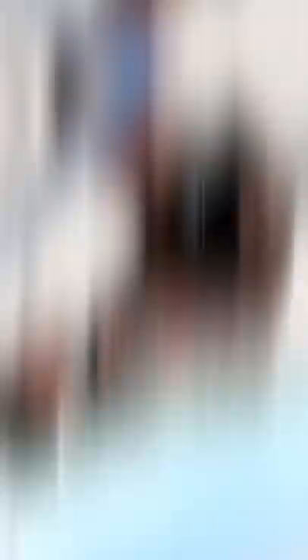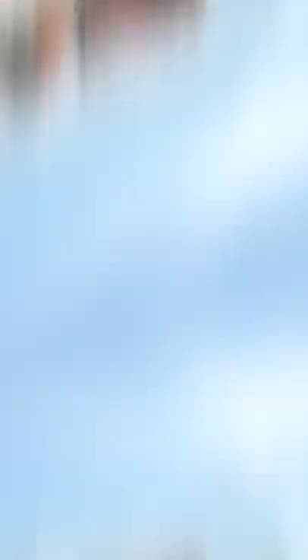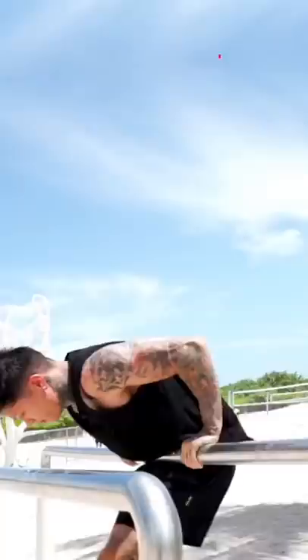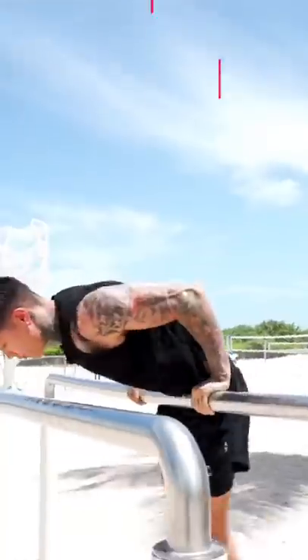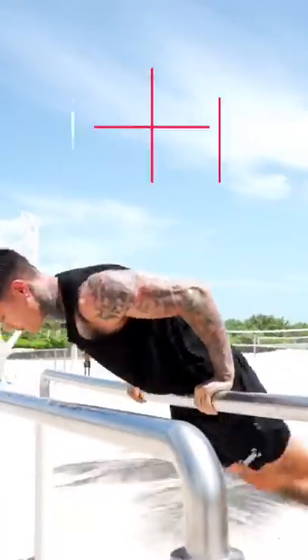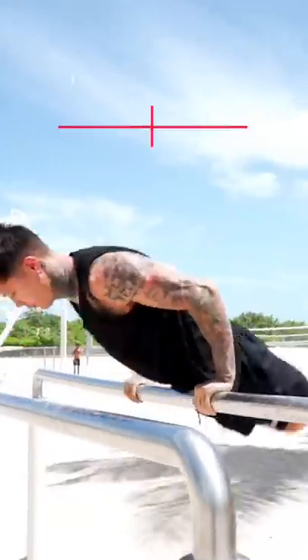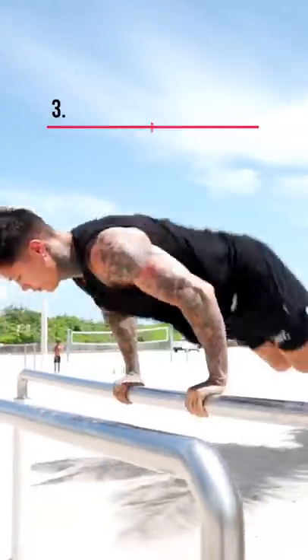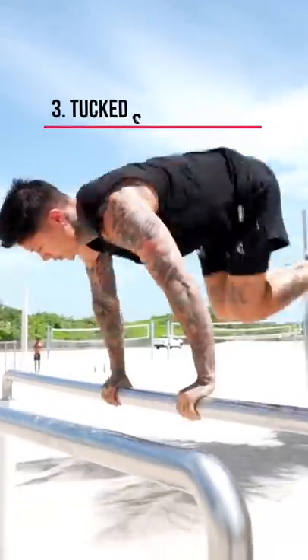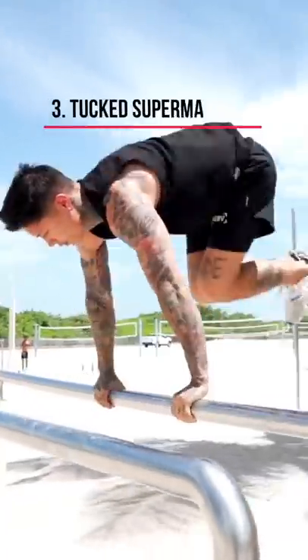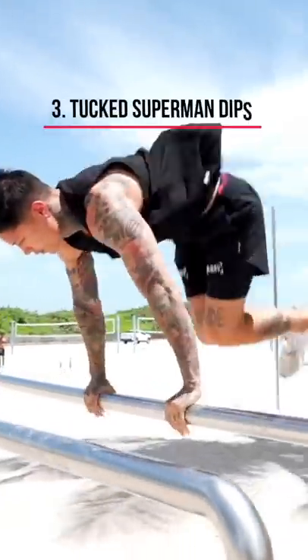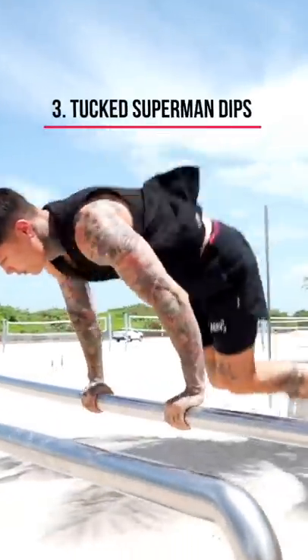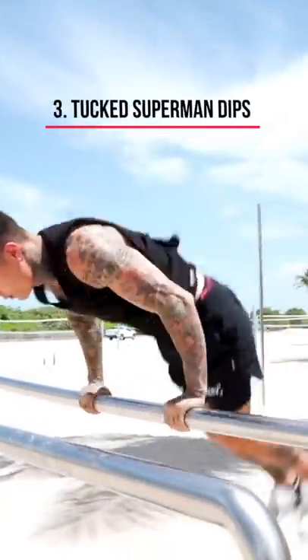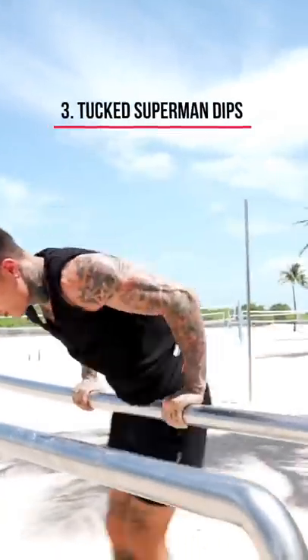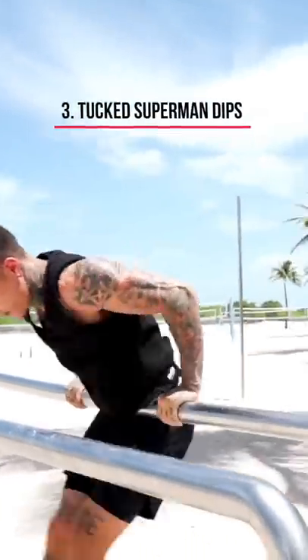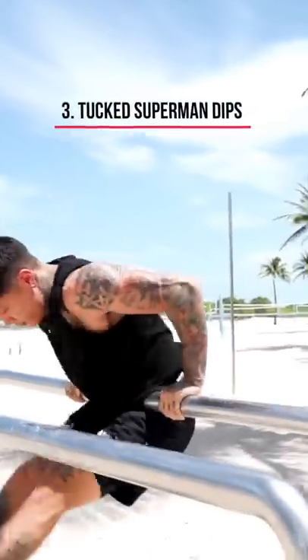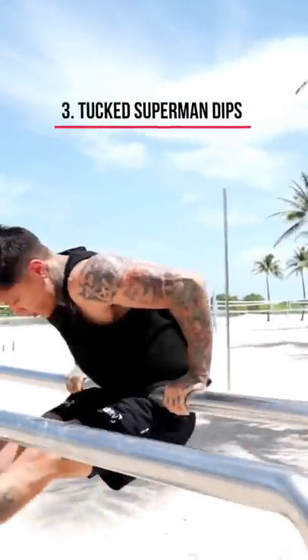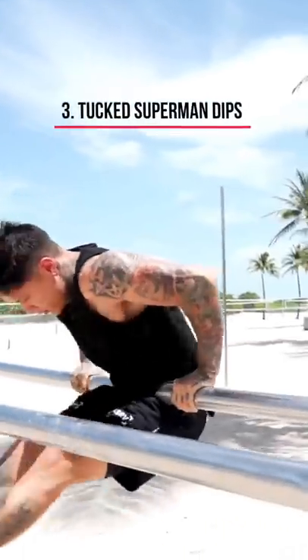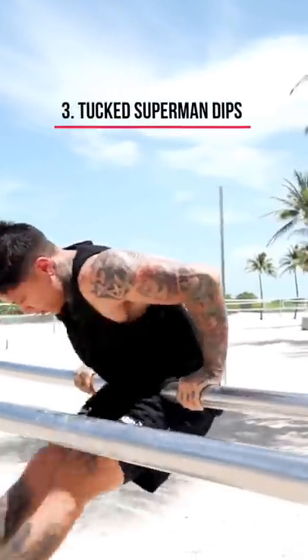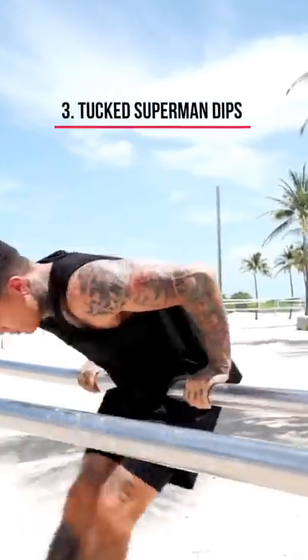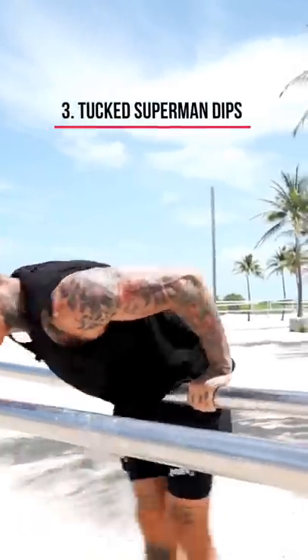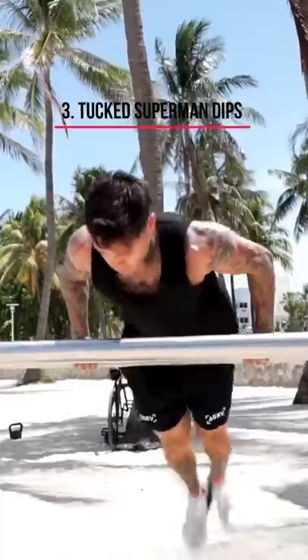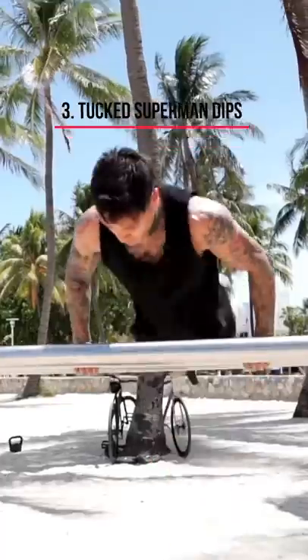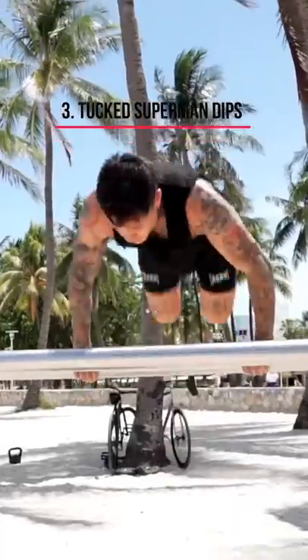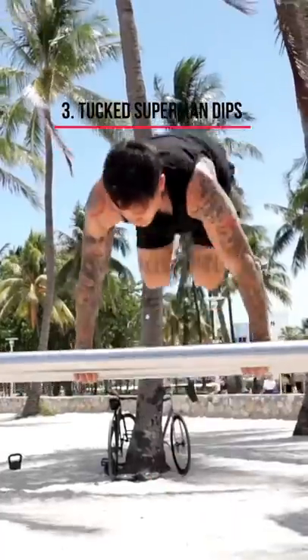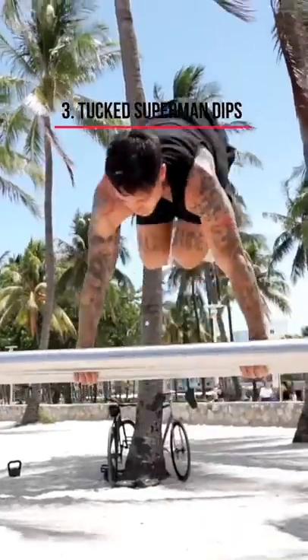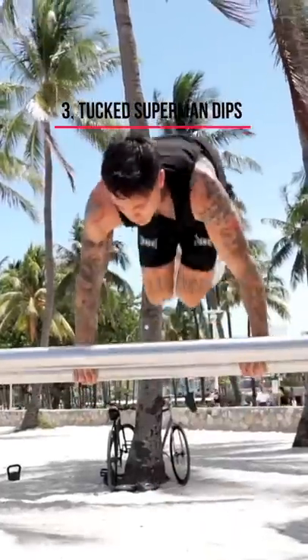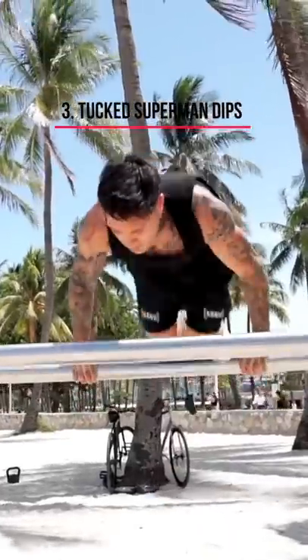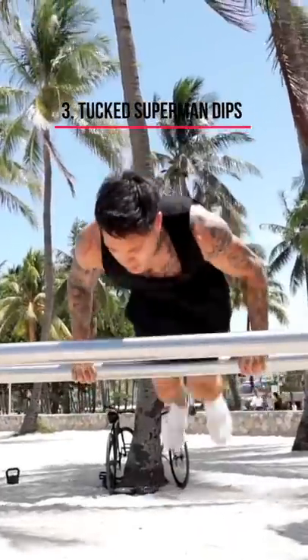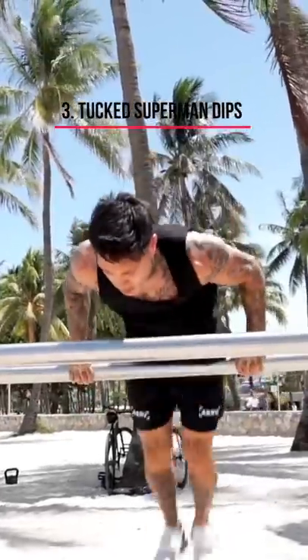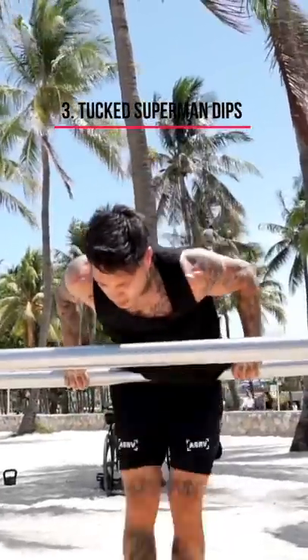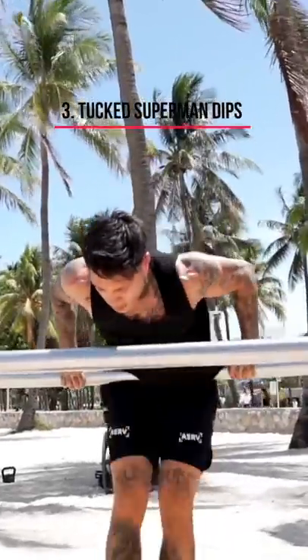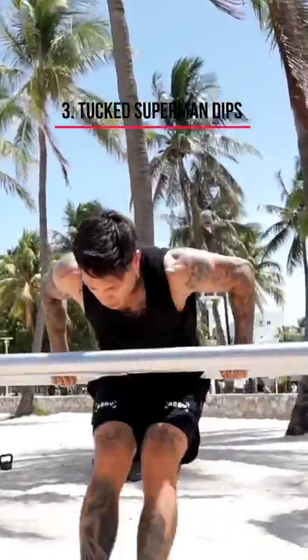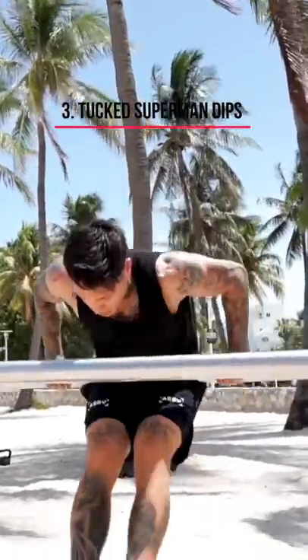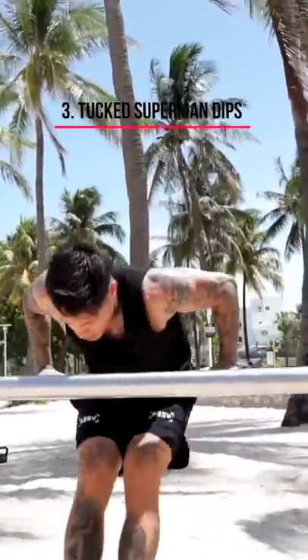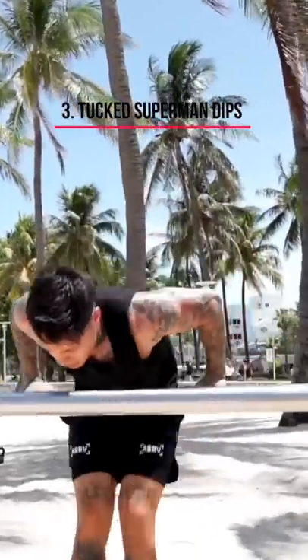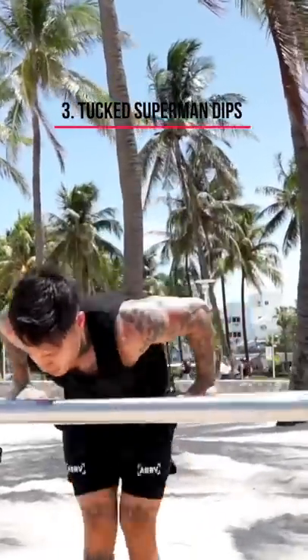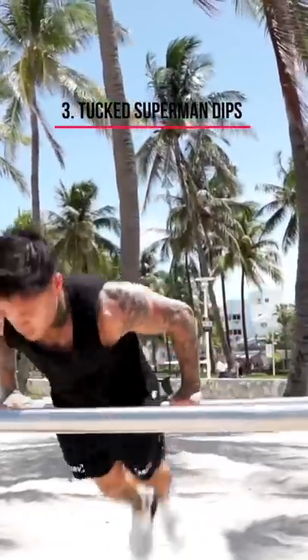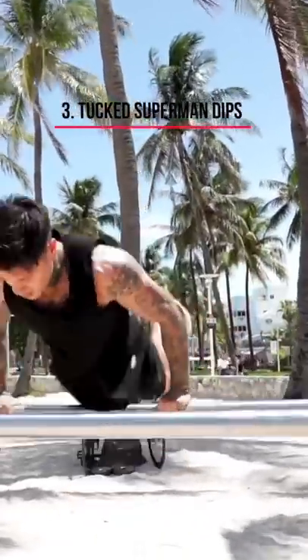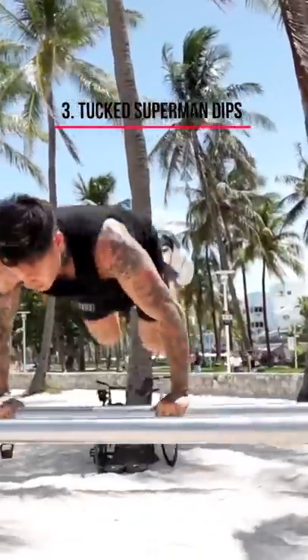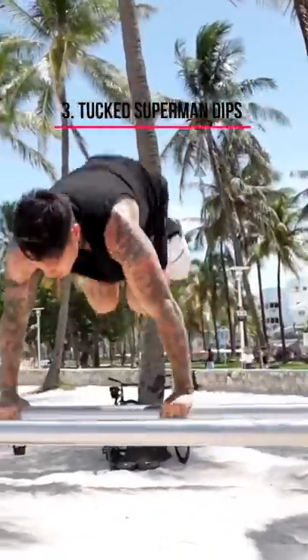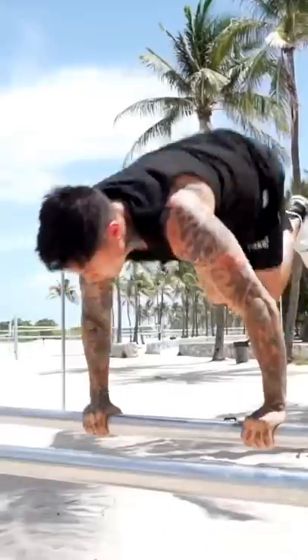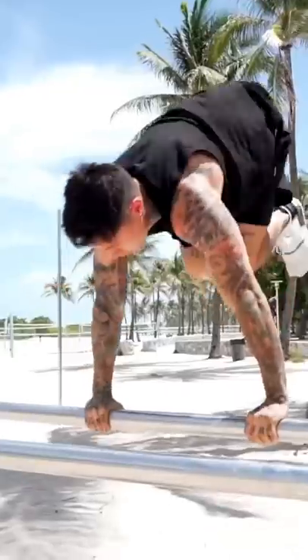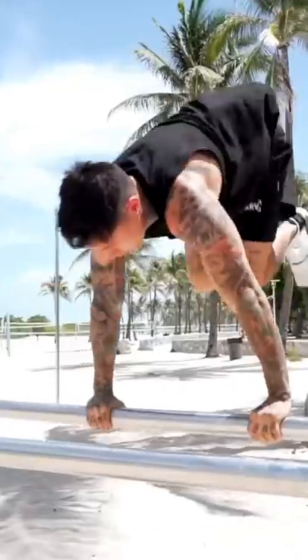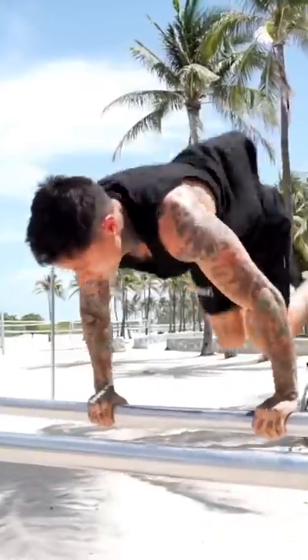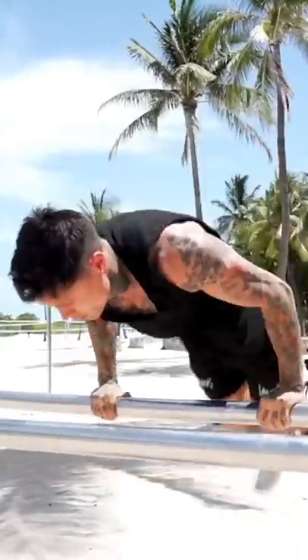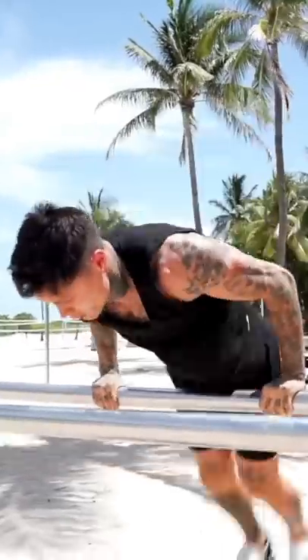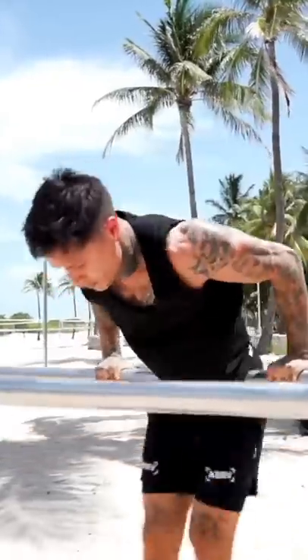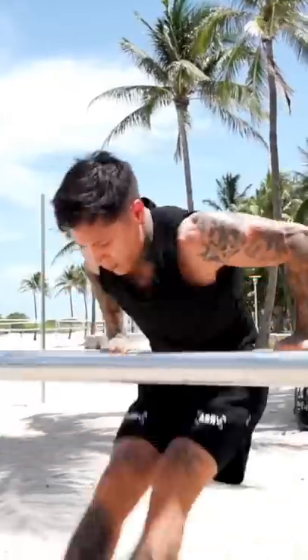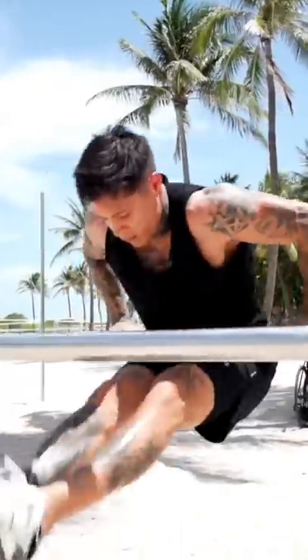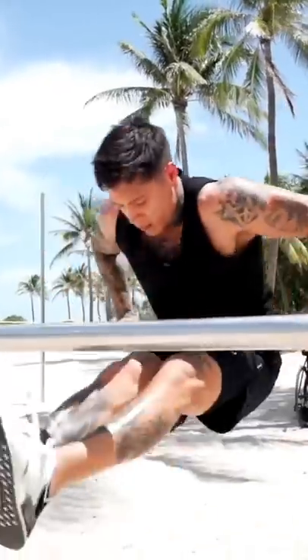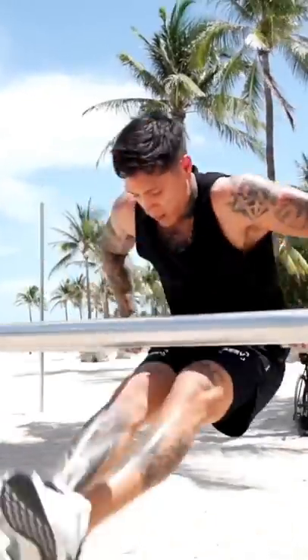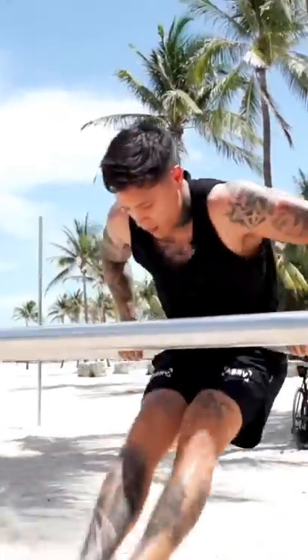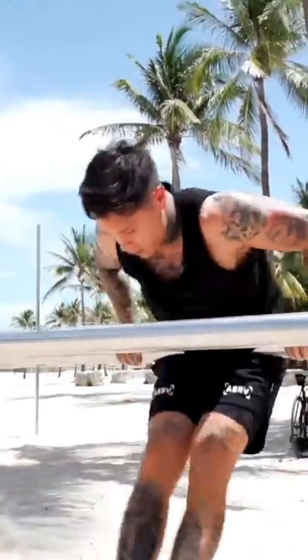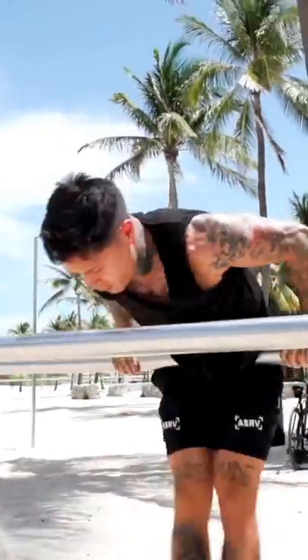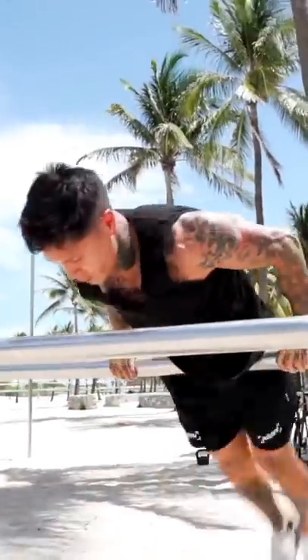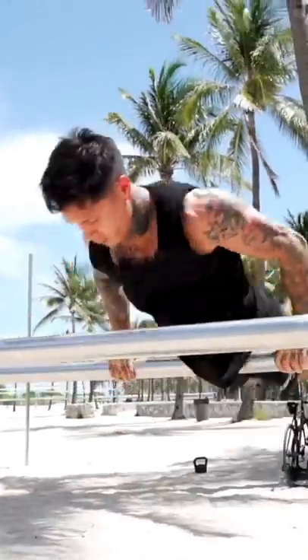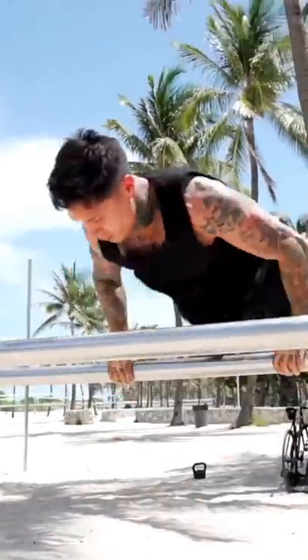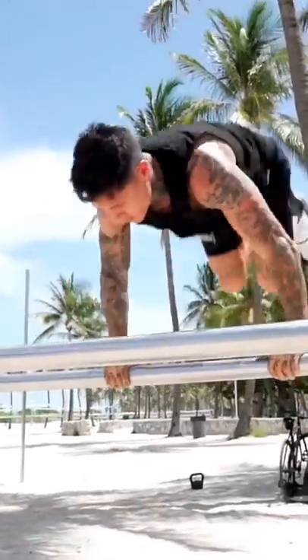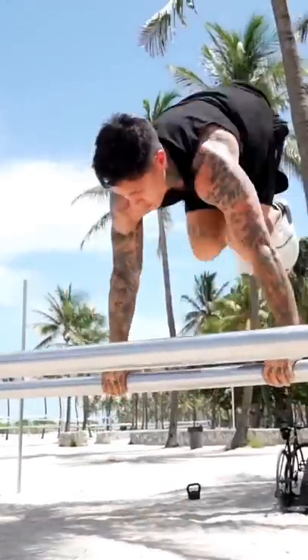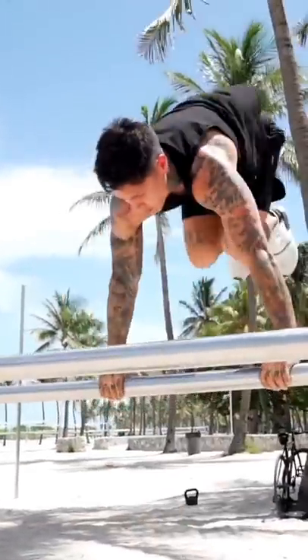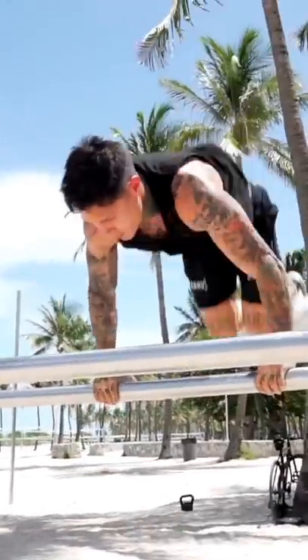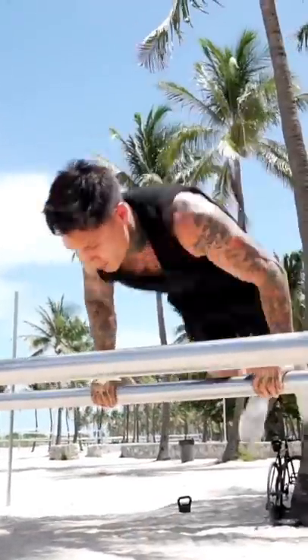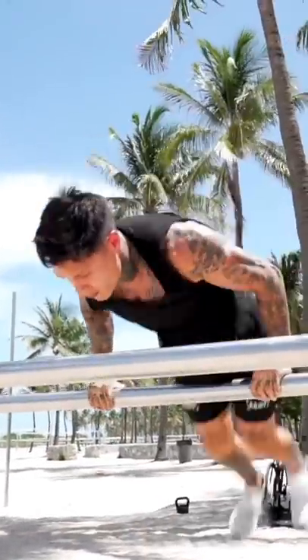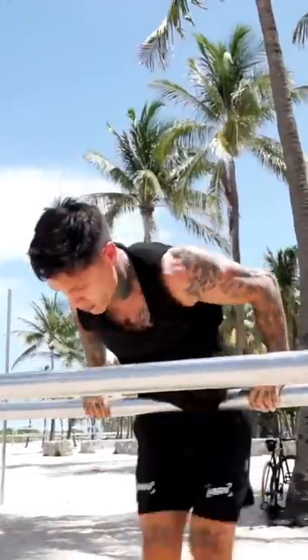This next one is gonna be the tucked Superman dip. As soon as you start reaching your highest point in the Superman dip, you're gonna go ahead and tuck and try to get your hips as high as you can.